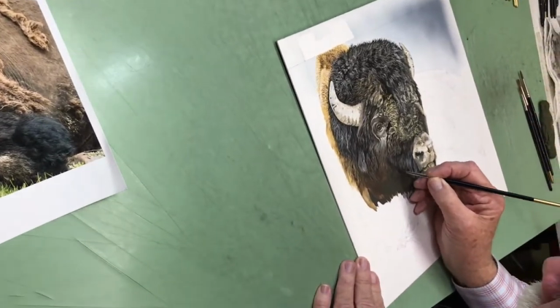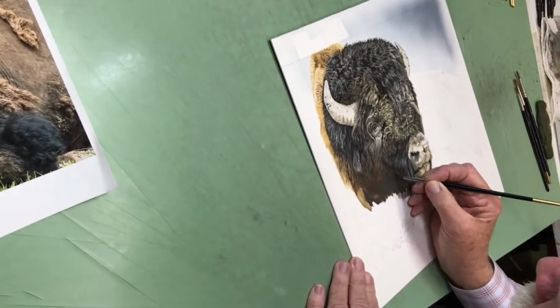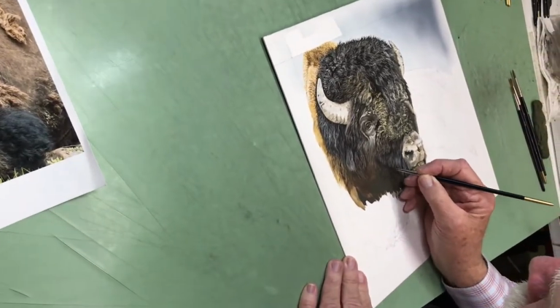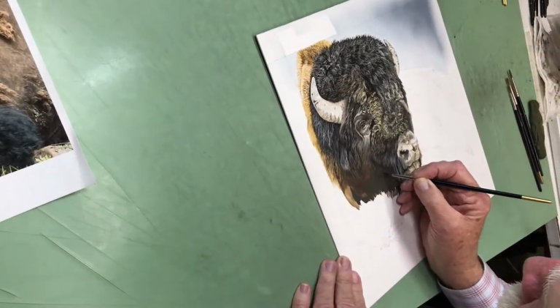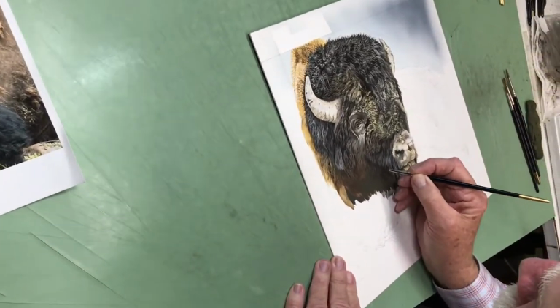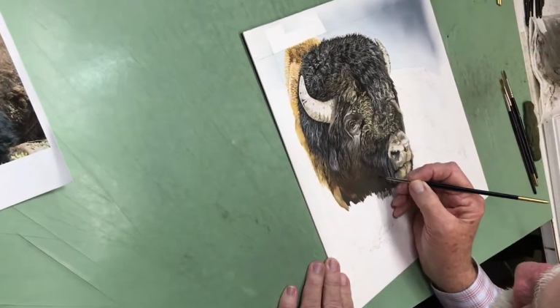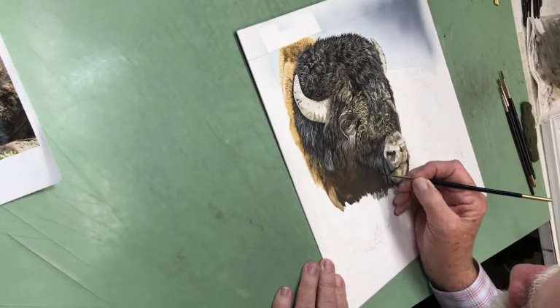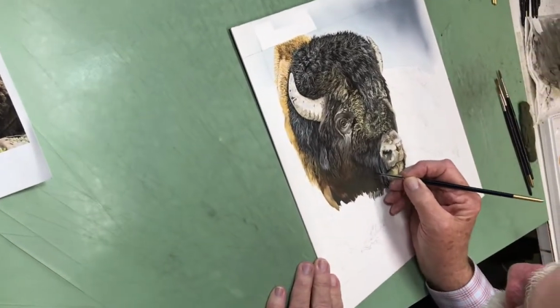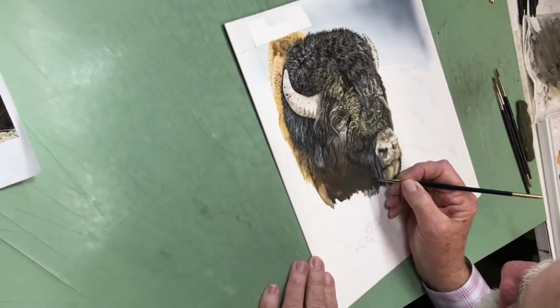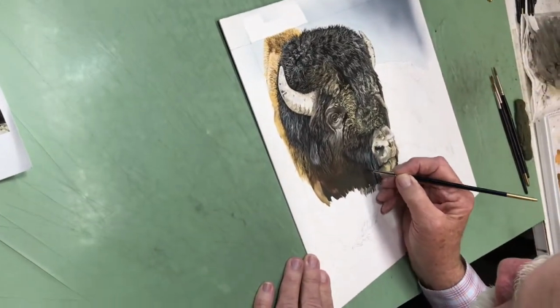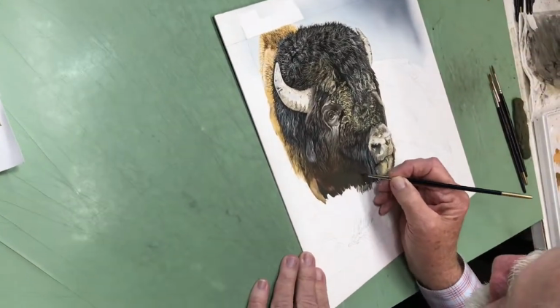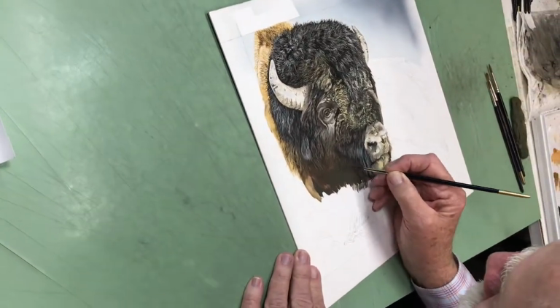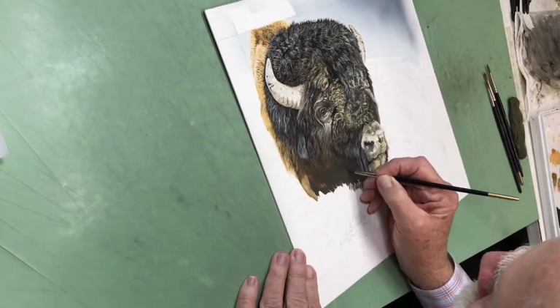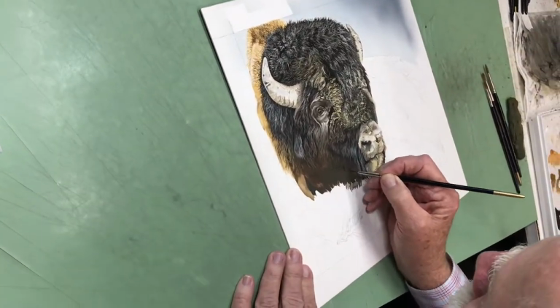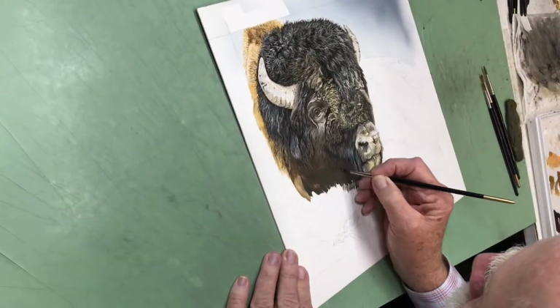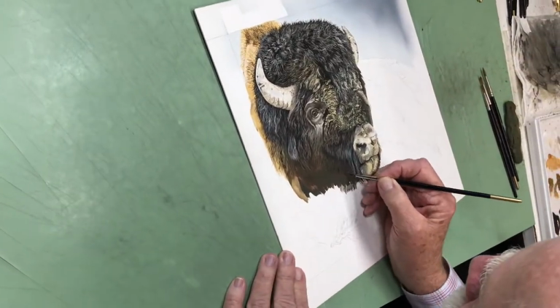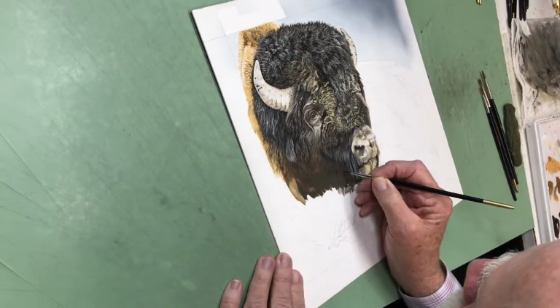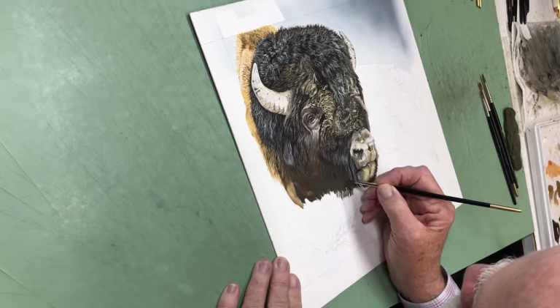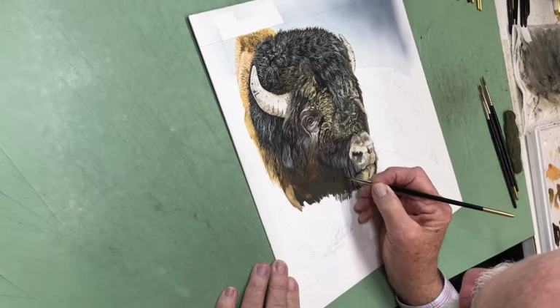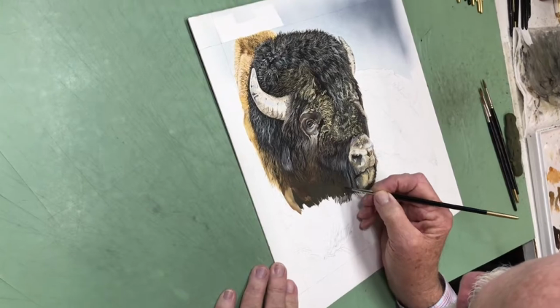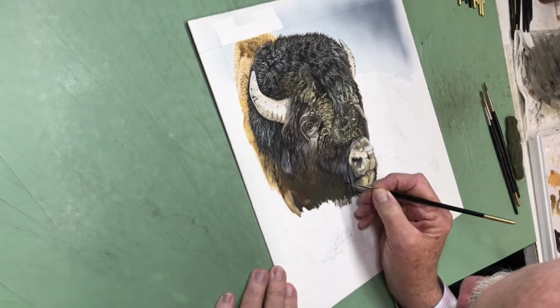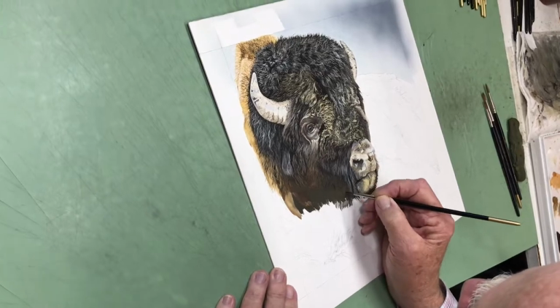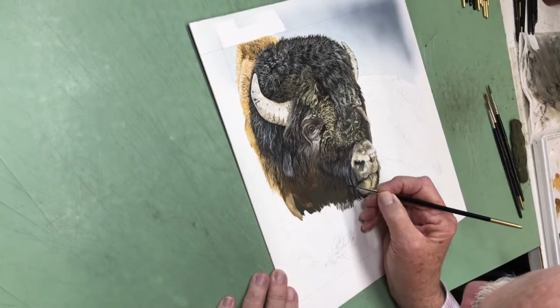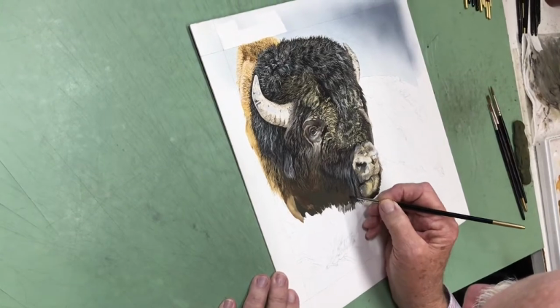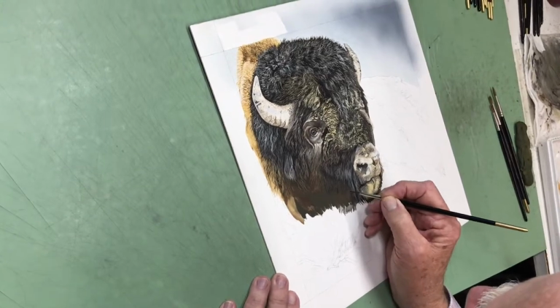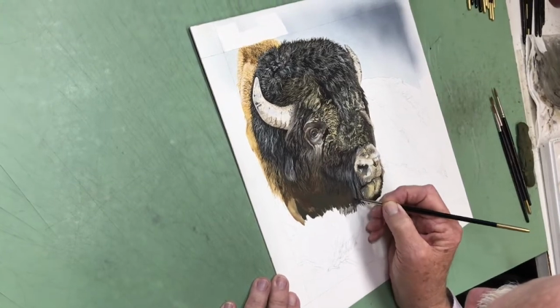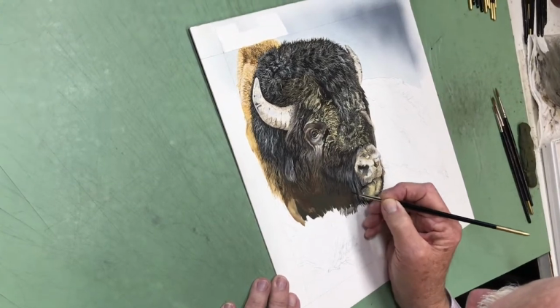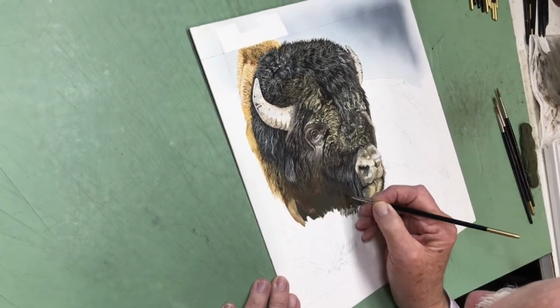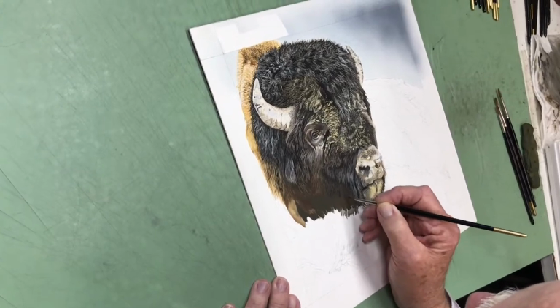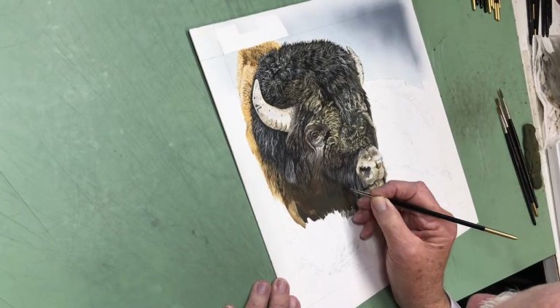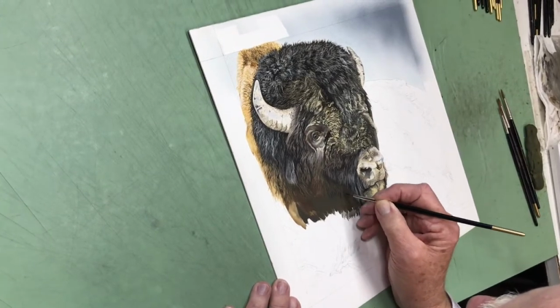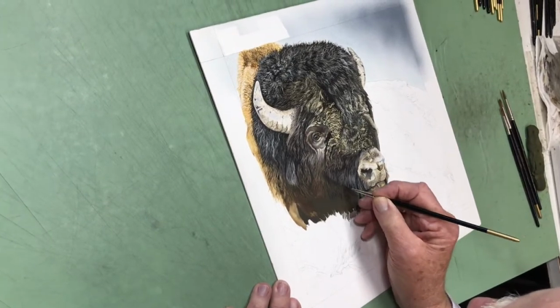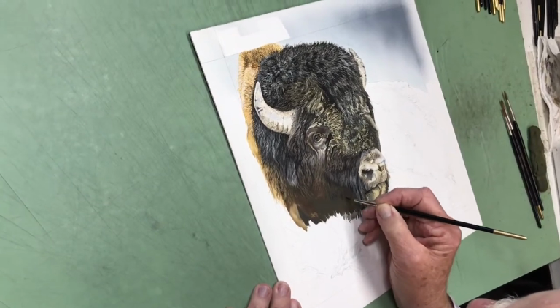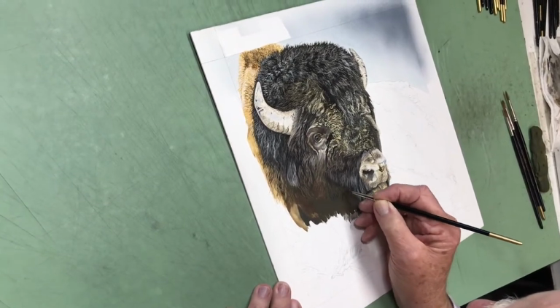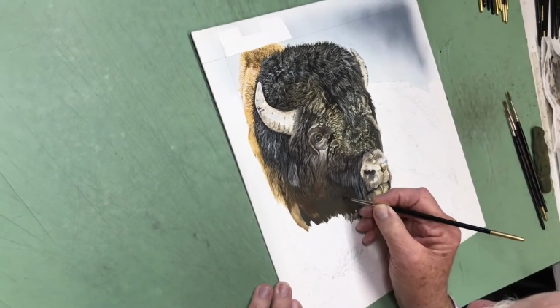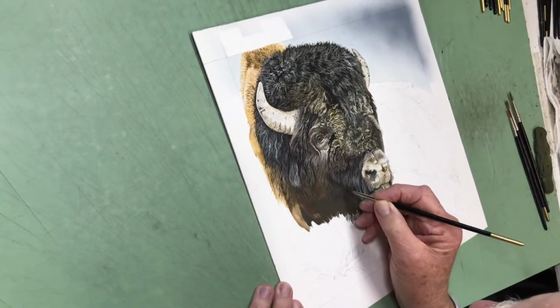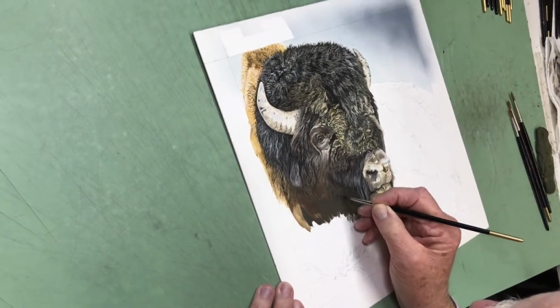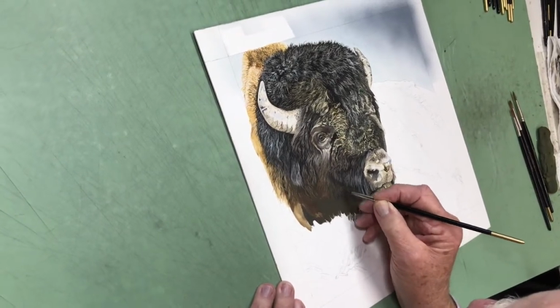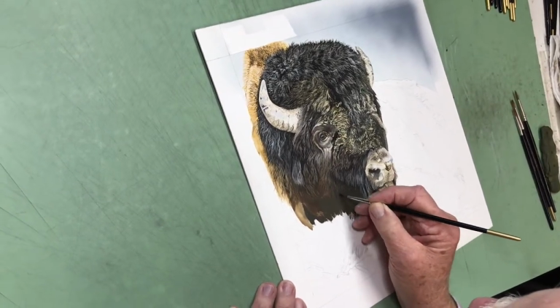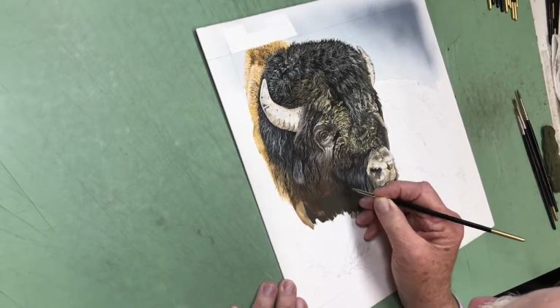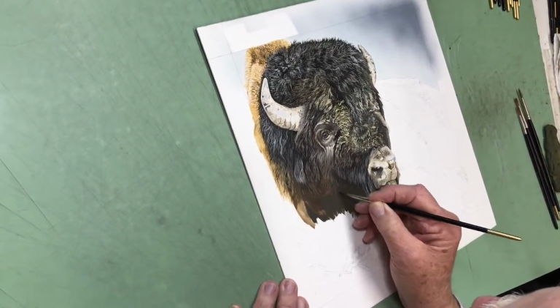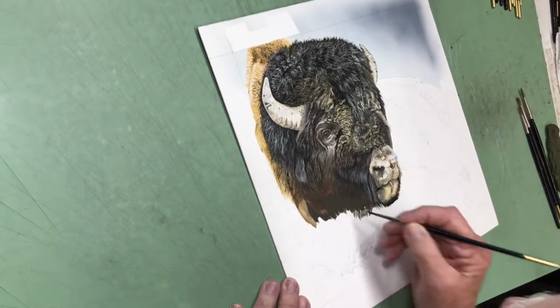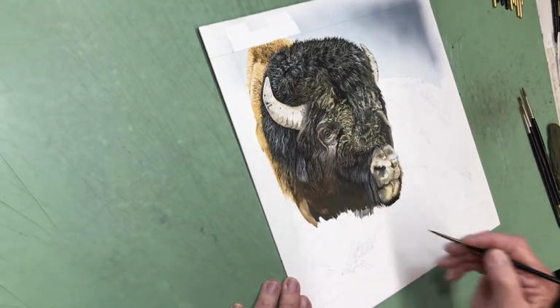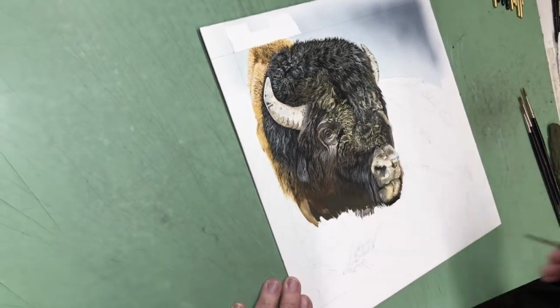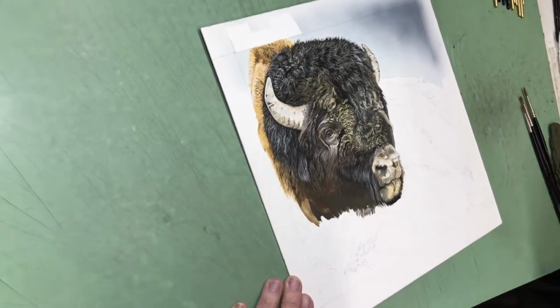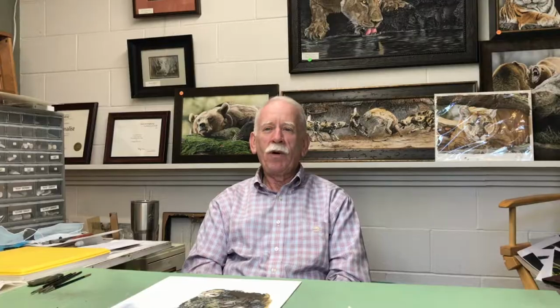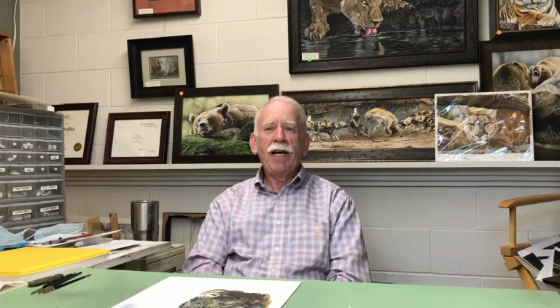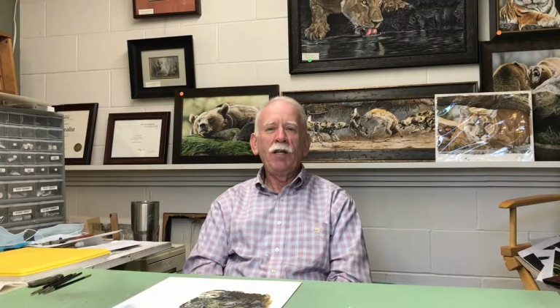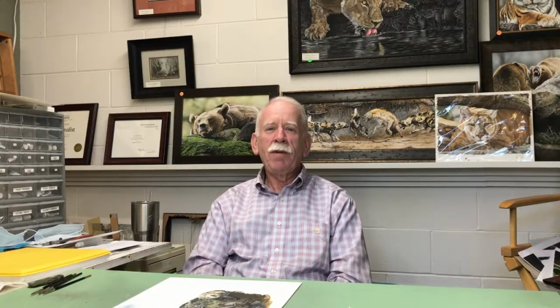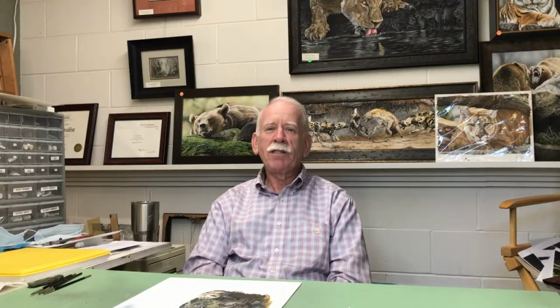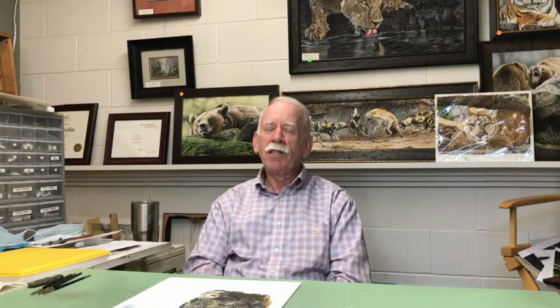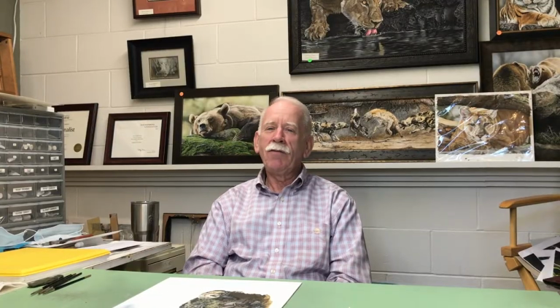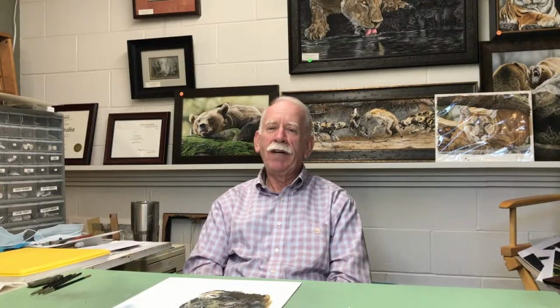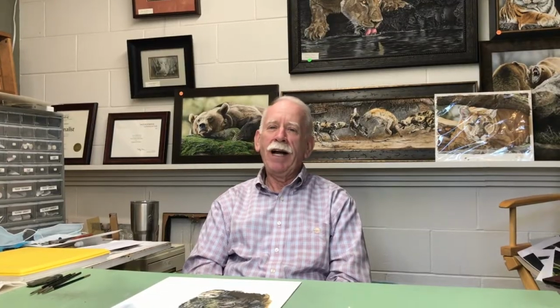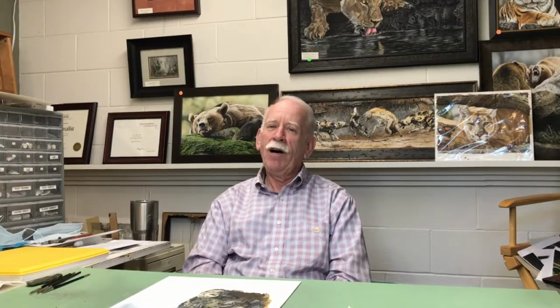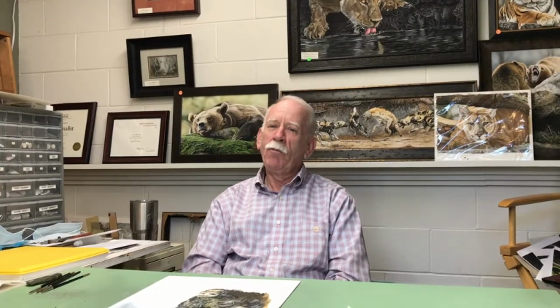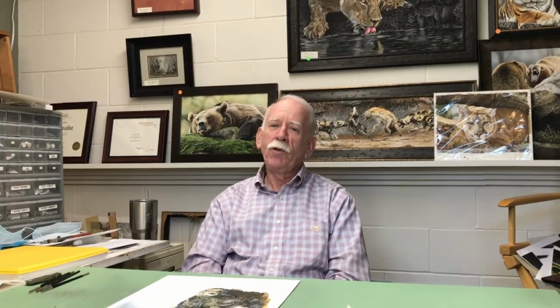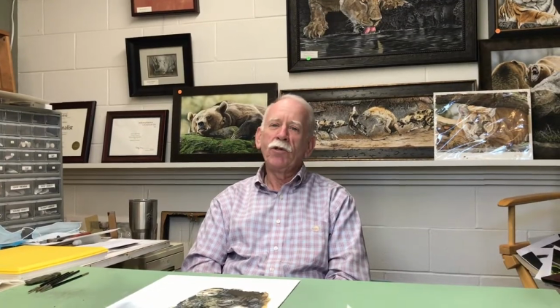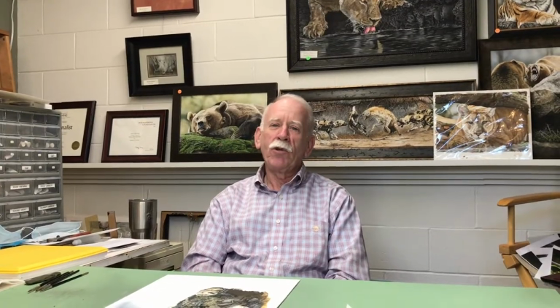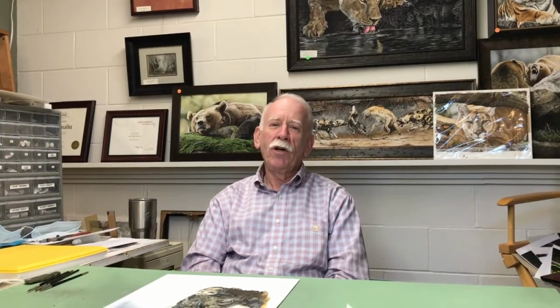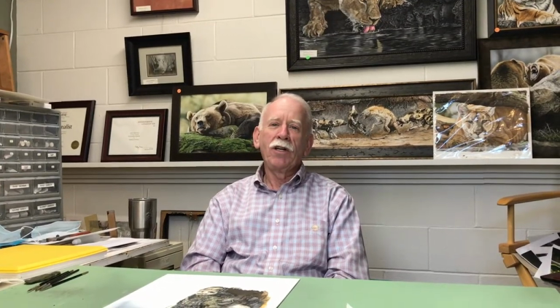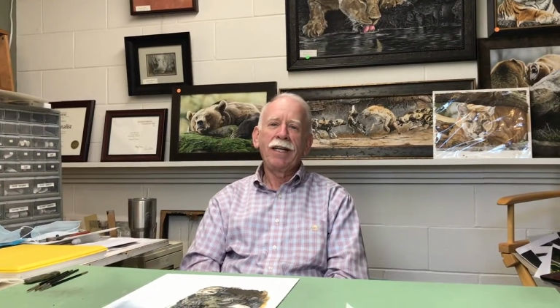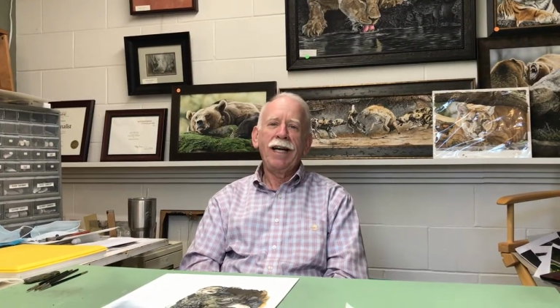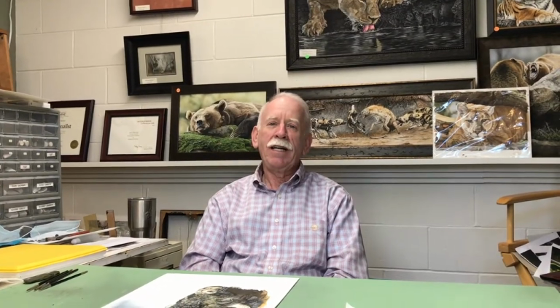I like the photorealism. I'm not a contemporary type guy — I like the realism. That's the way I do my stuff, and I hope you enjoy looking at it.